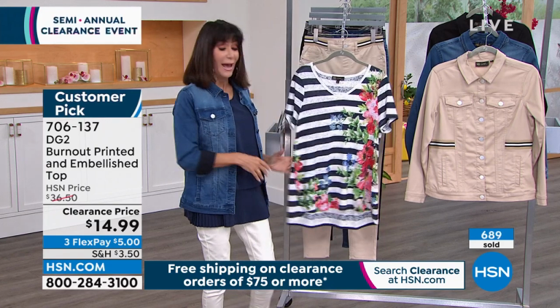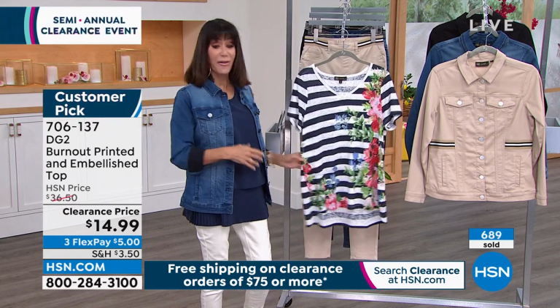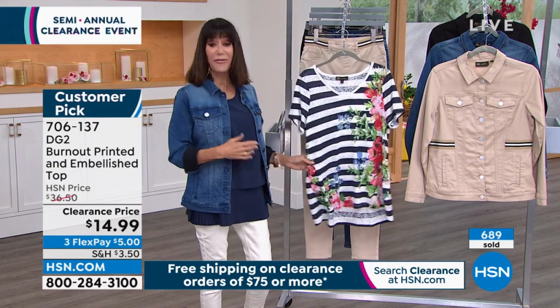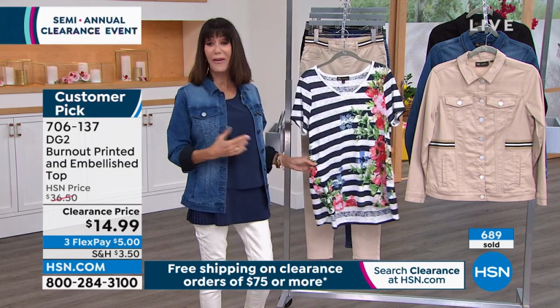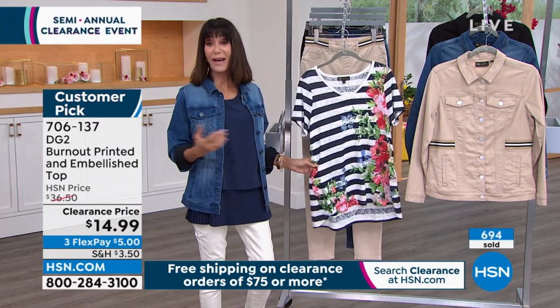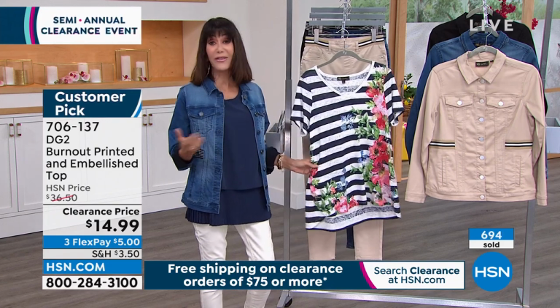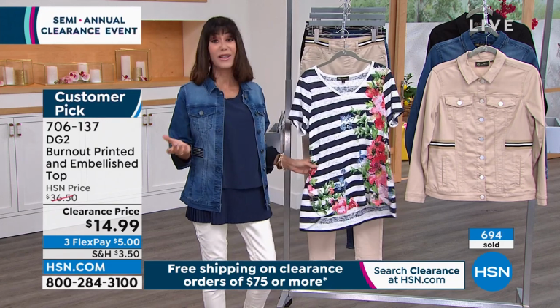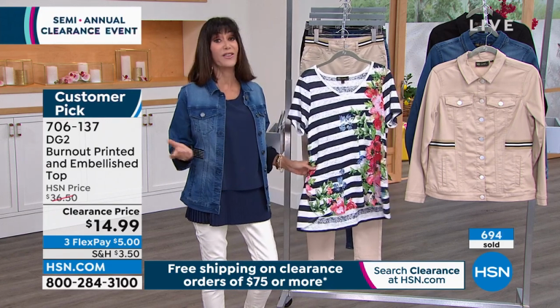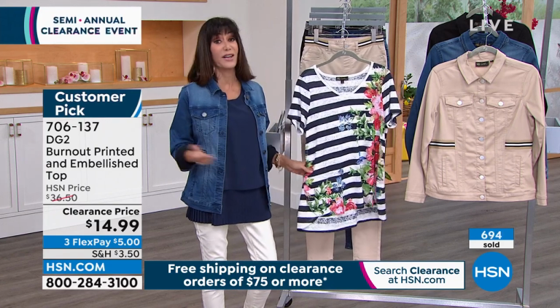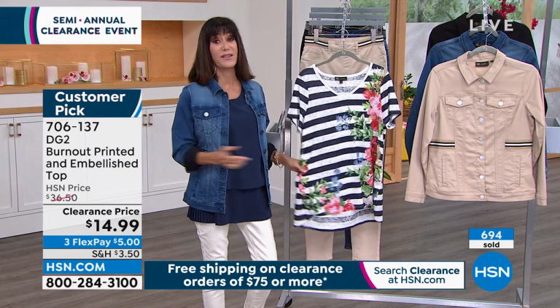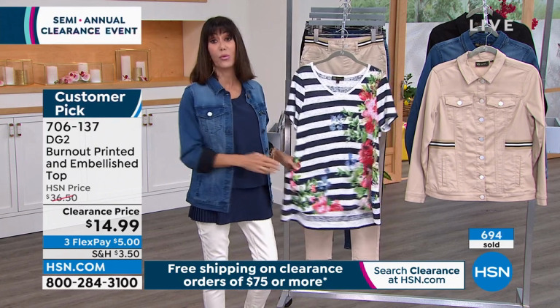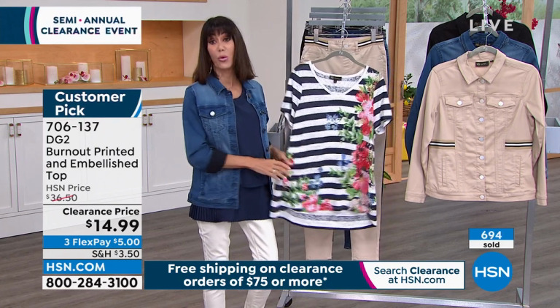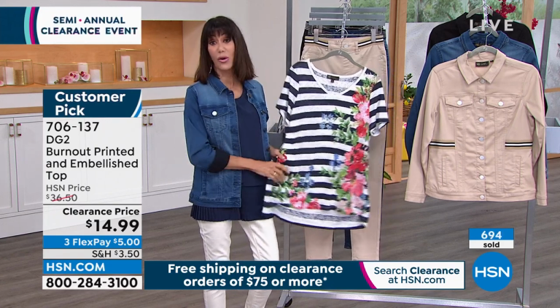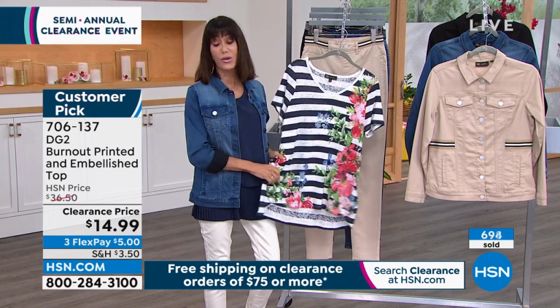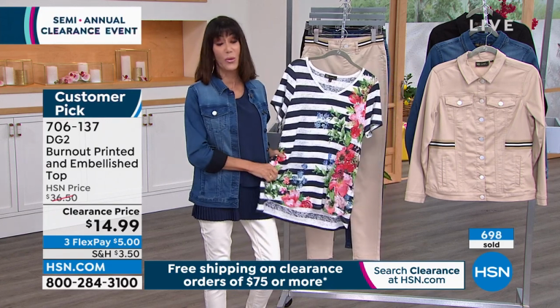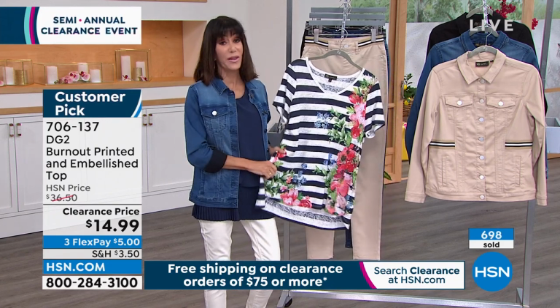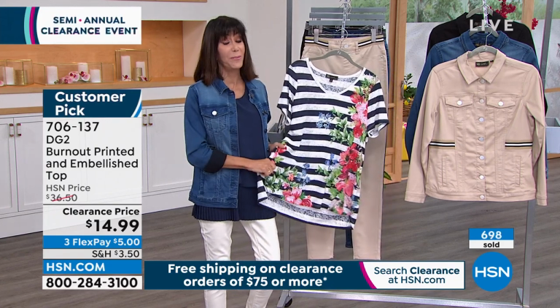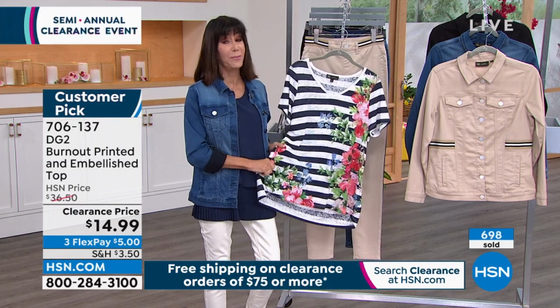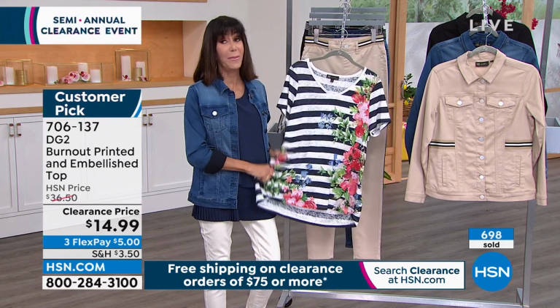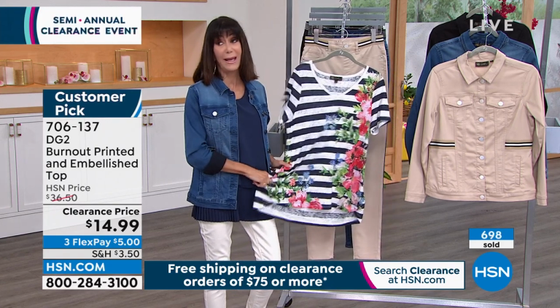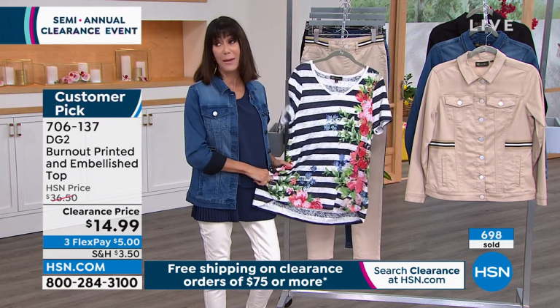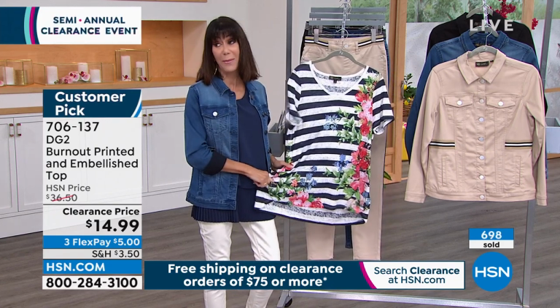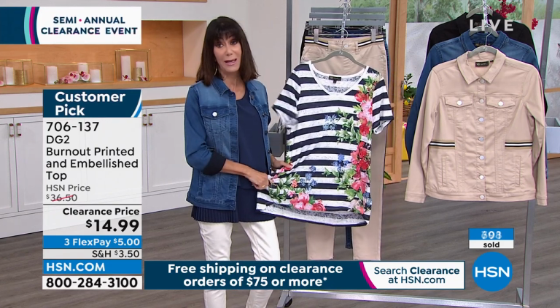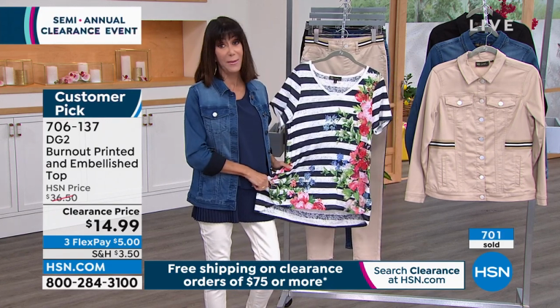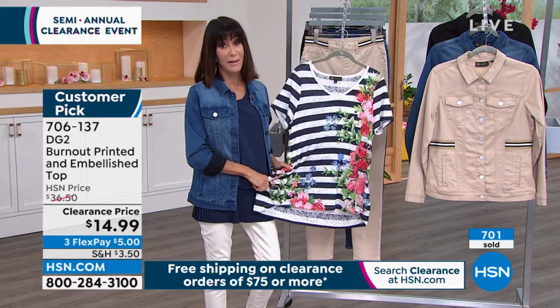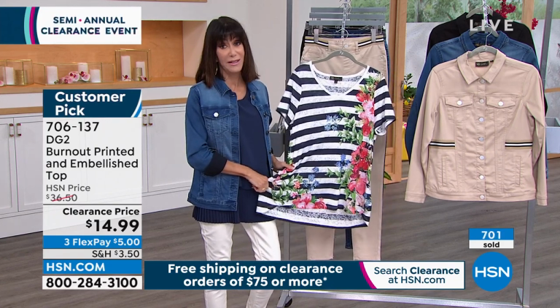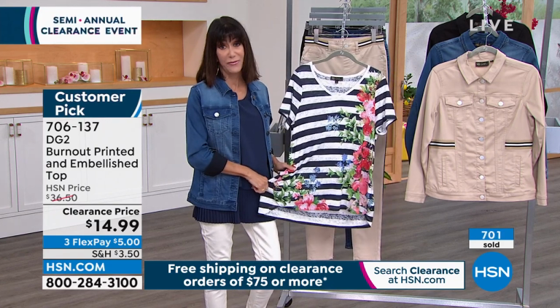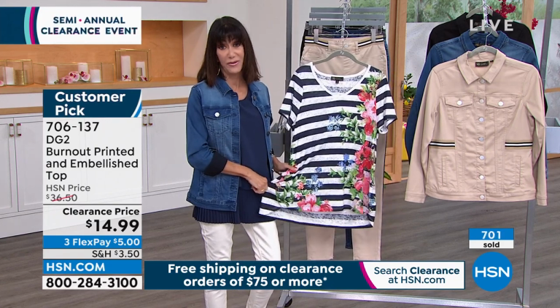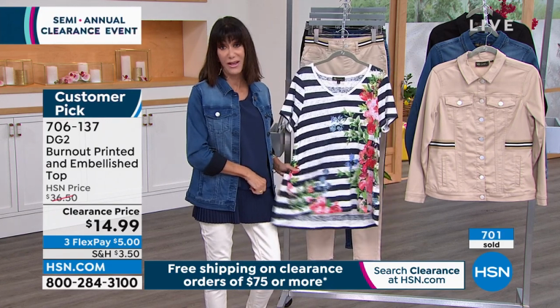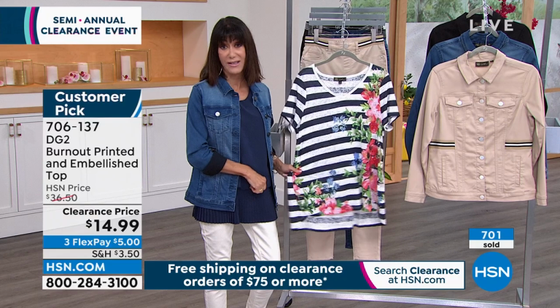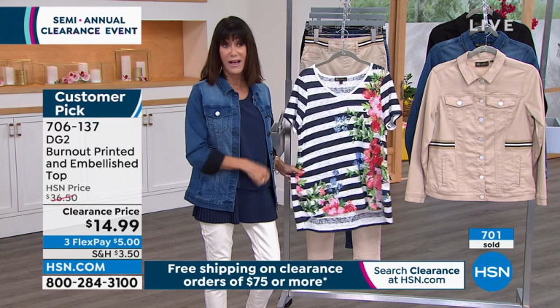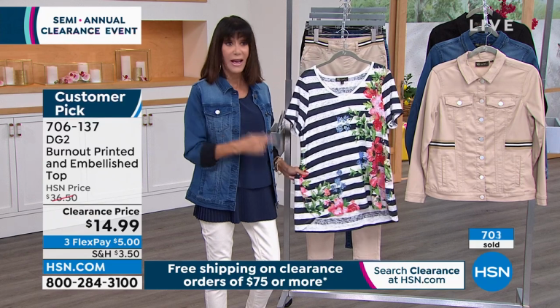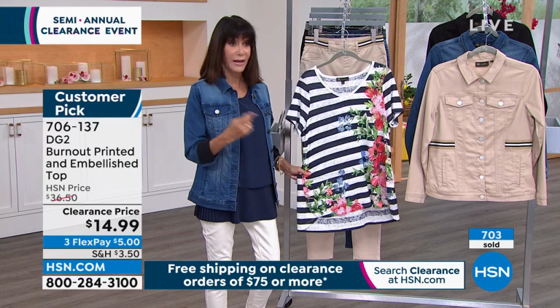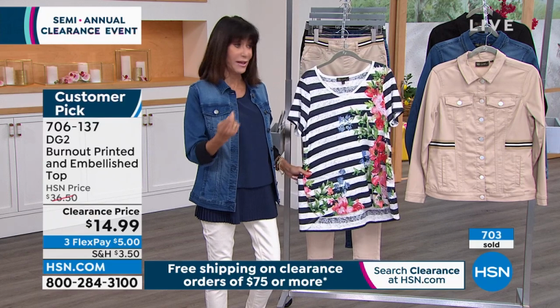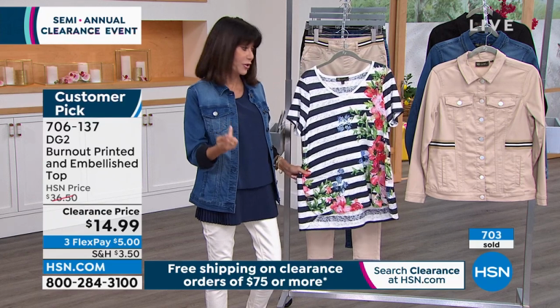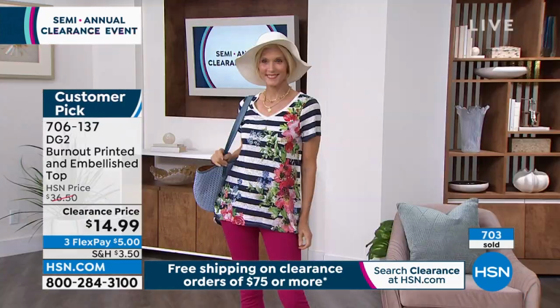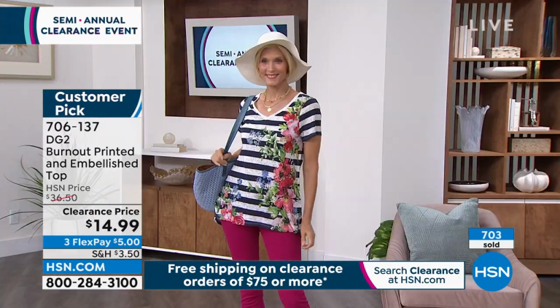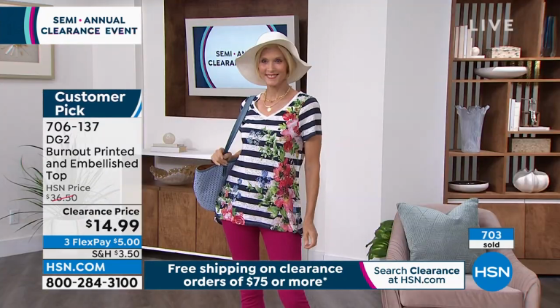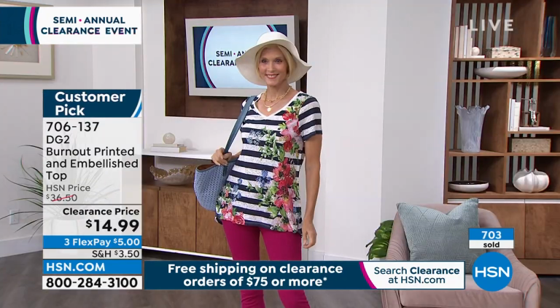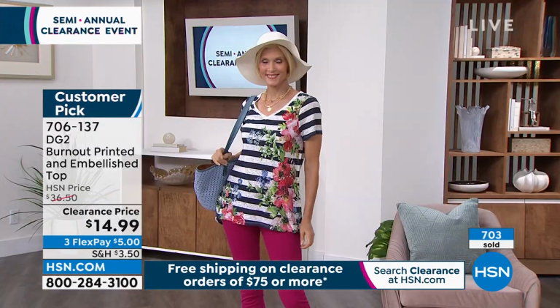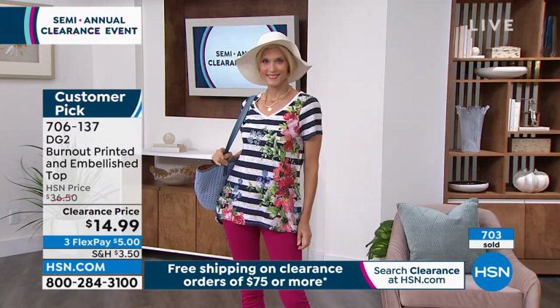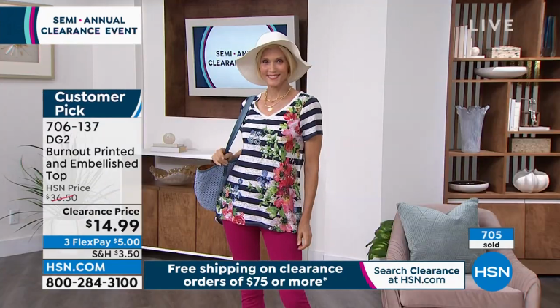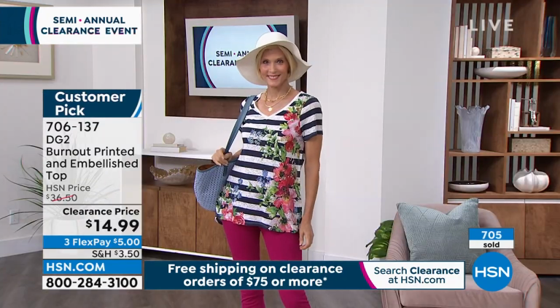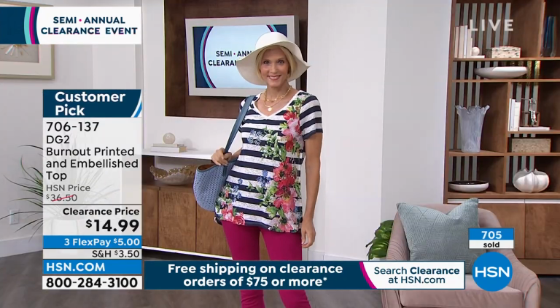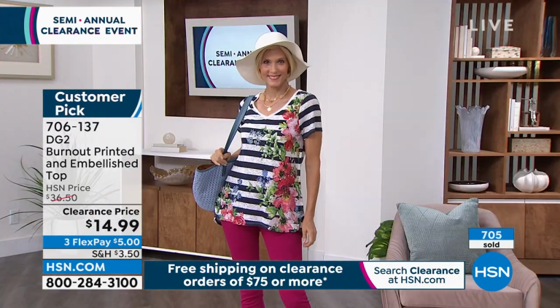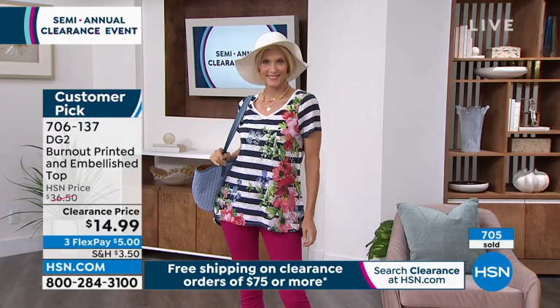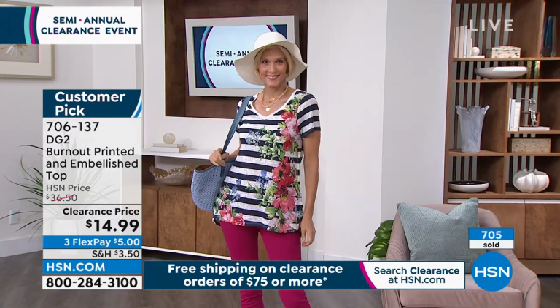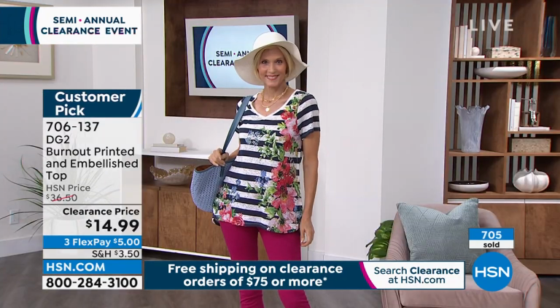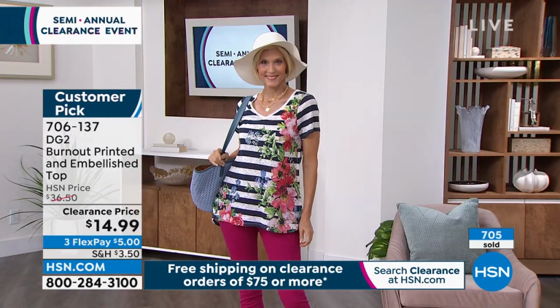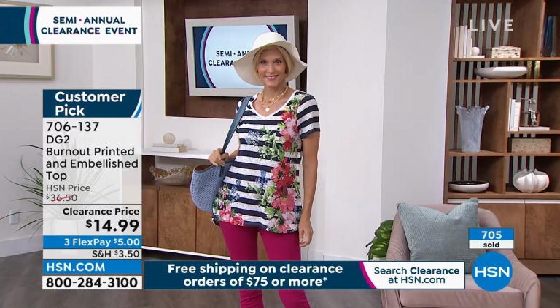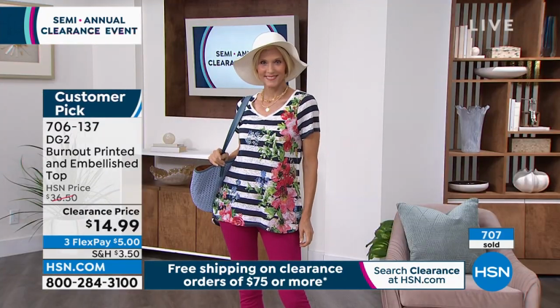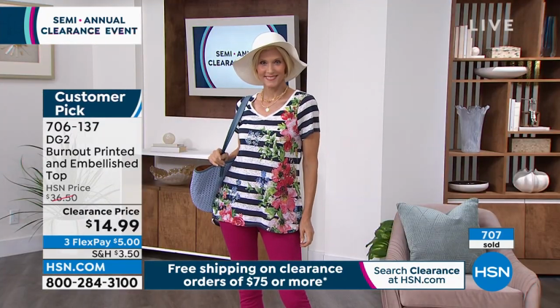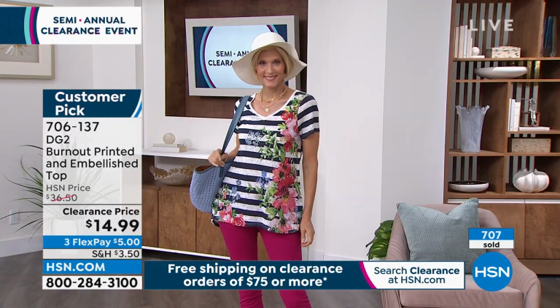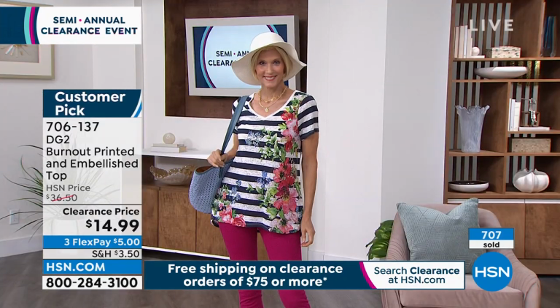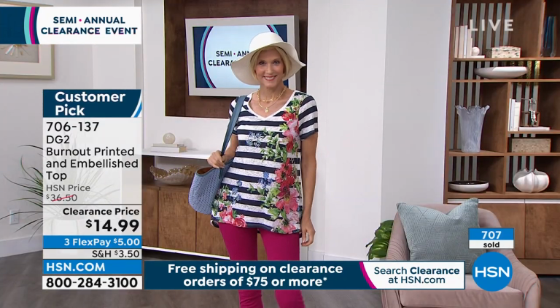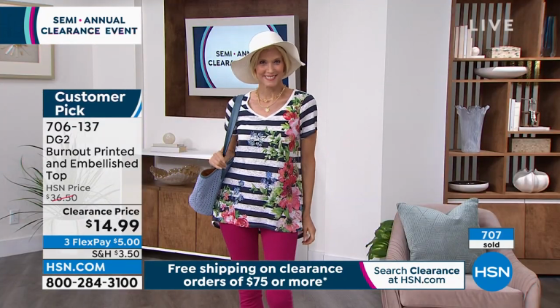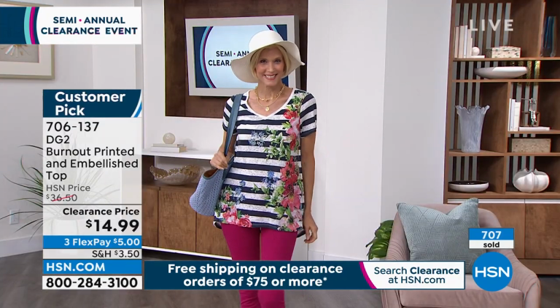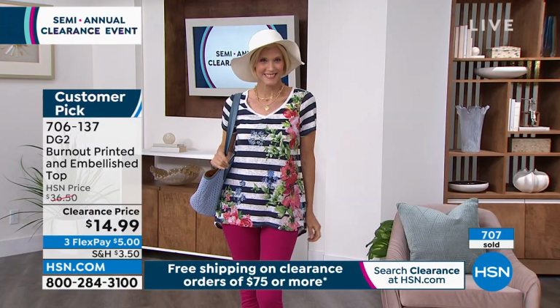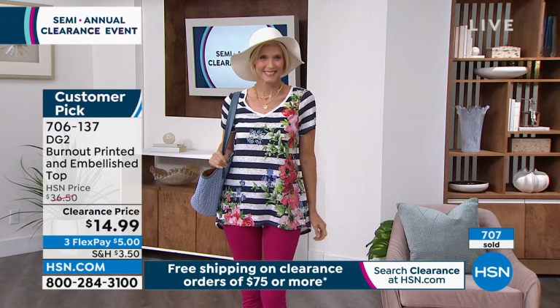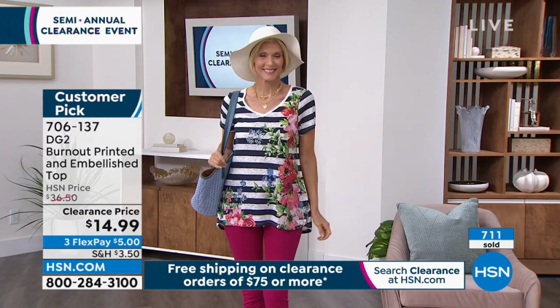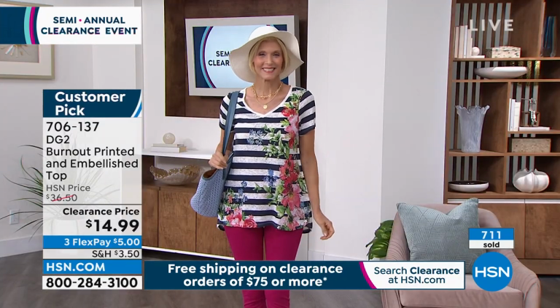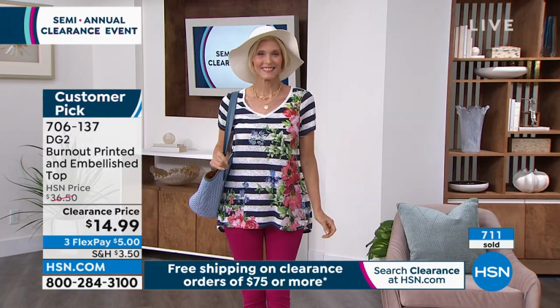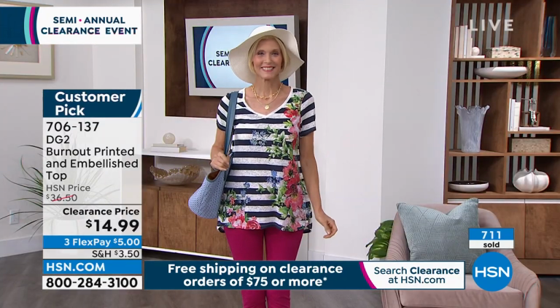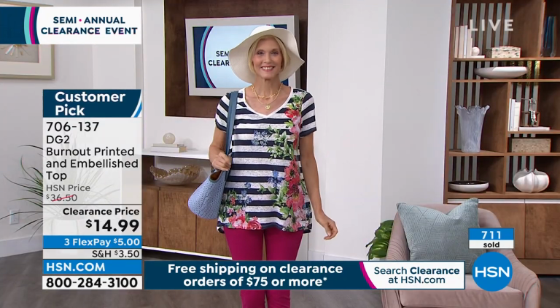I just flipped on a jean jacket that's coming up in the hour still. This top is light, airy, and feels so comfortable on the body. It works with so many different things.